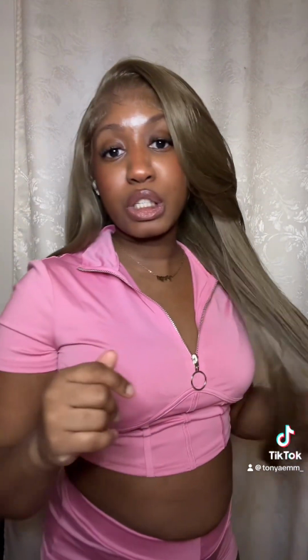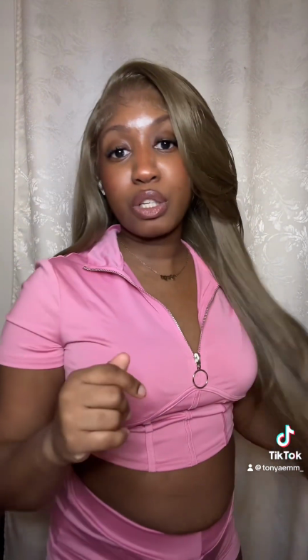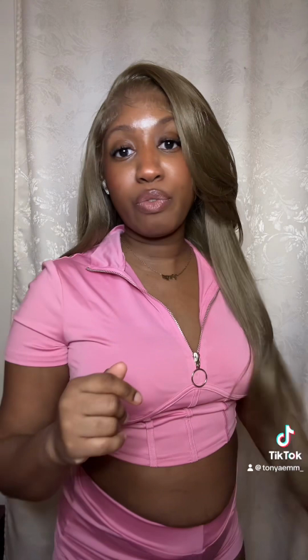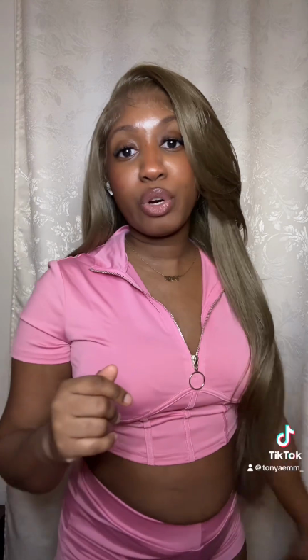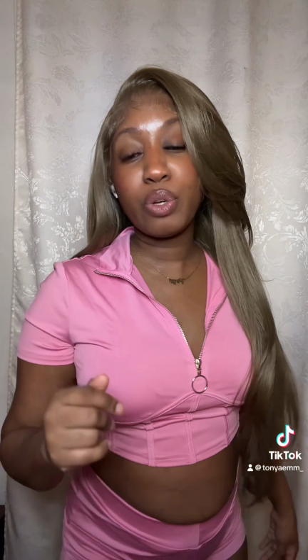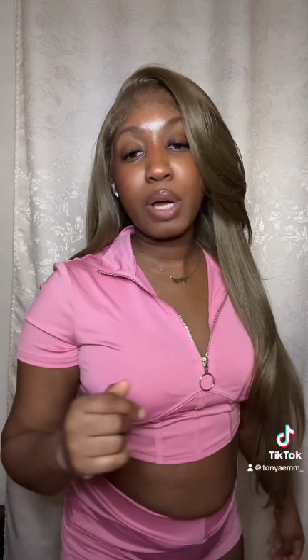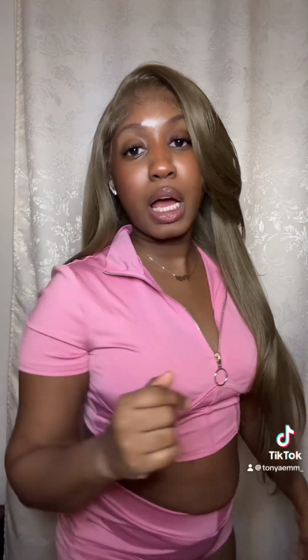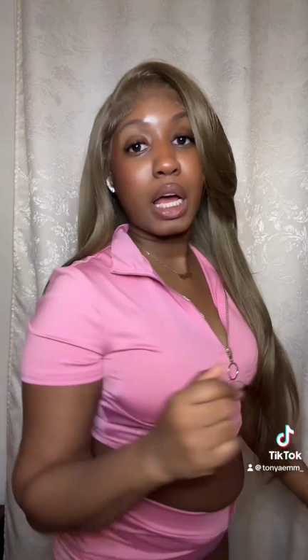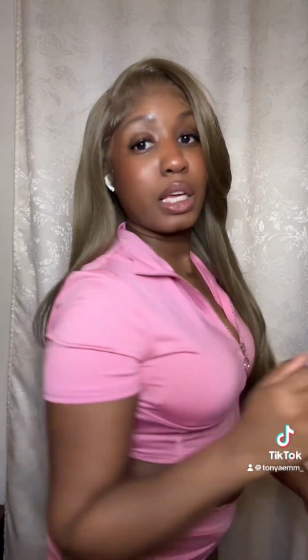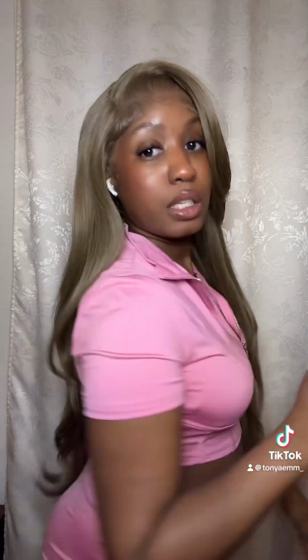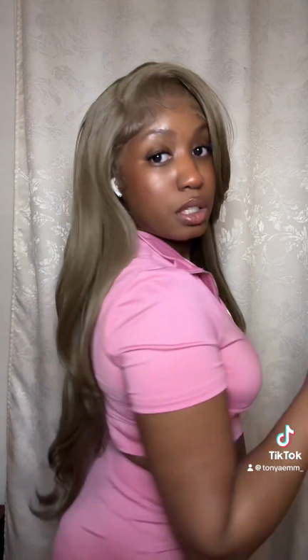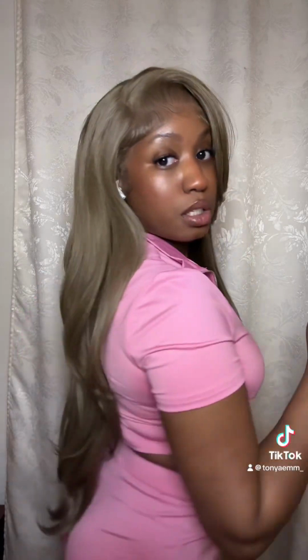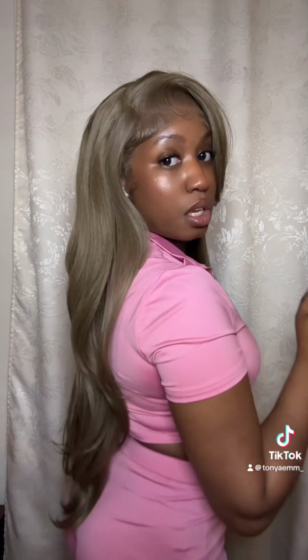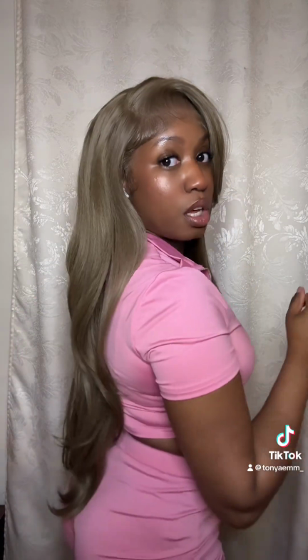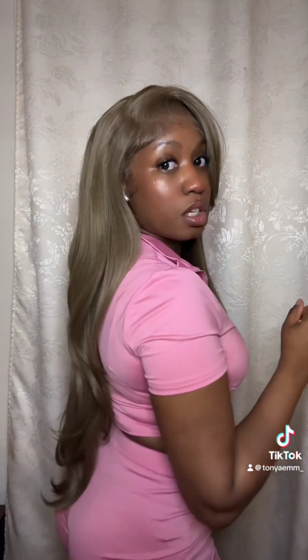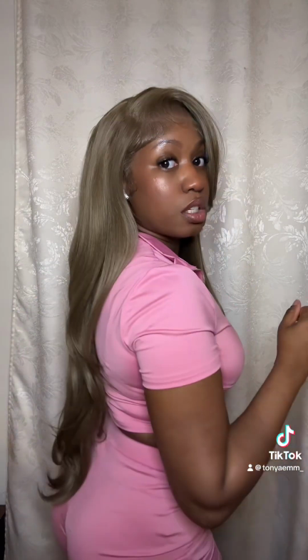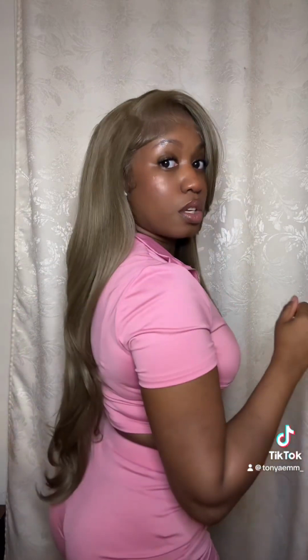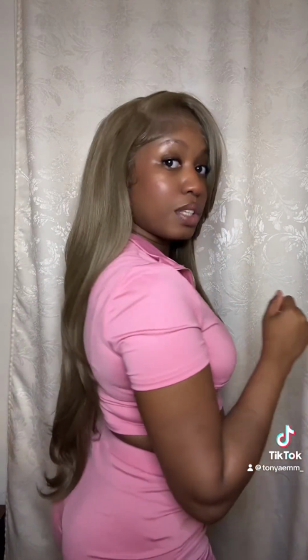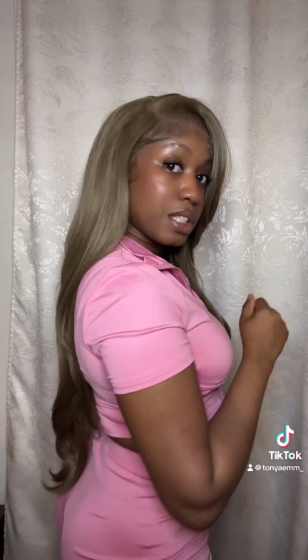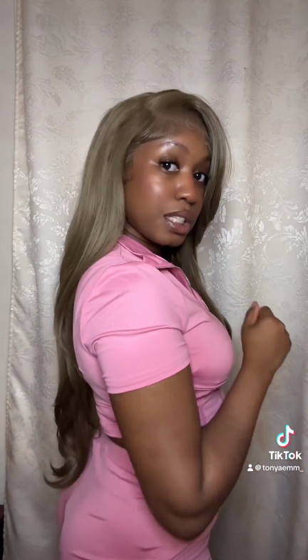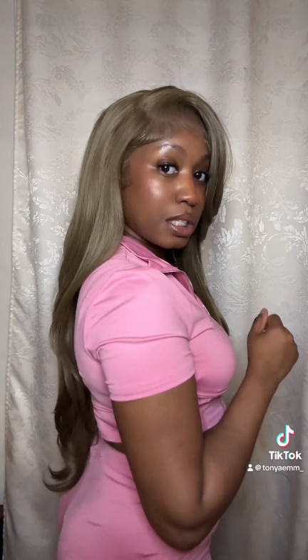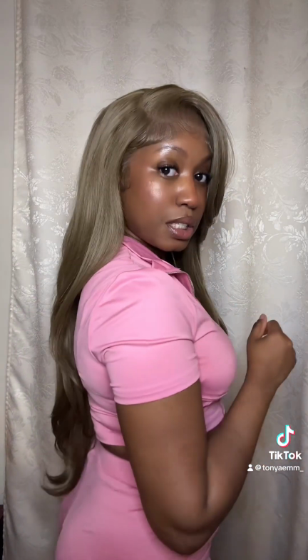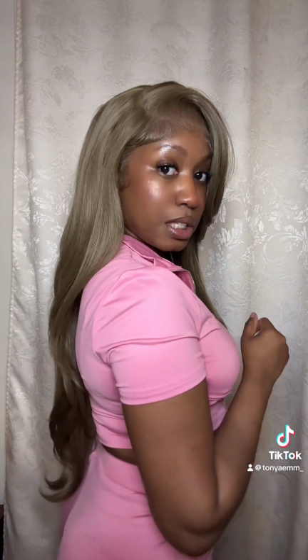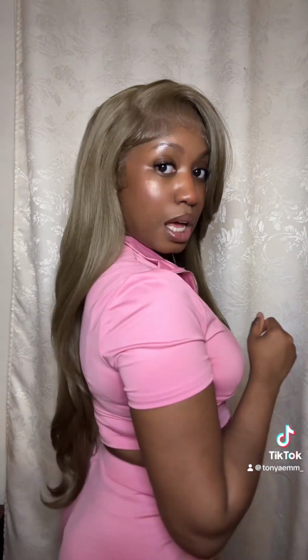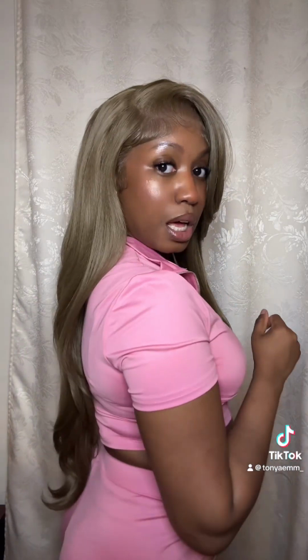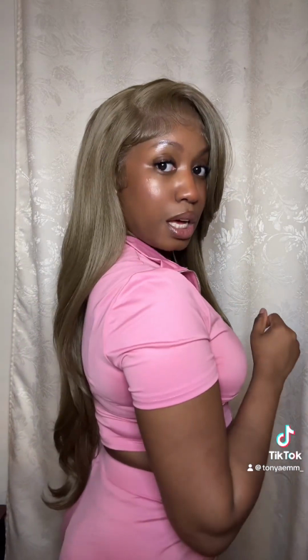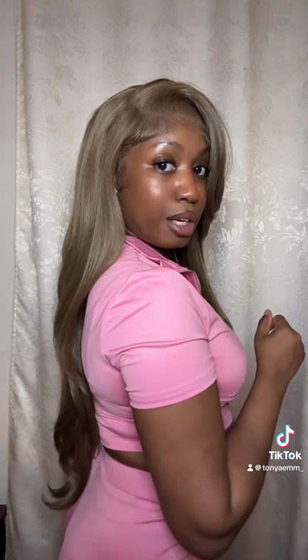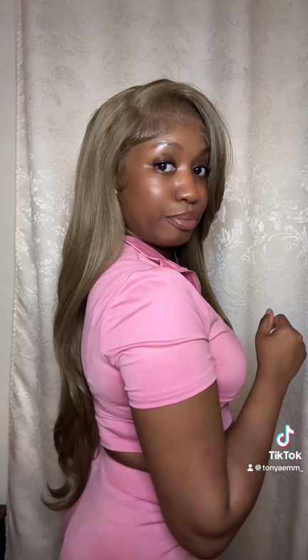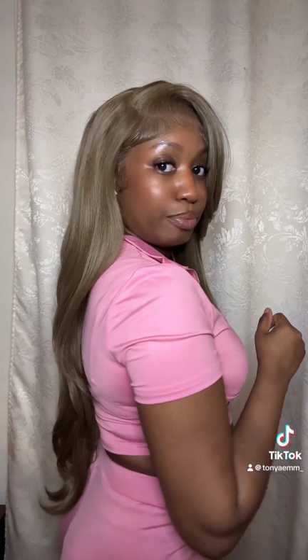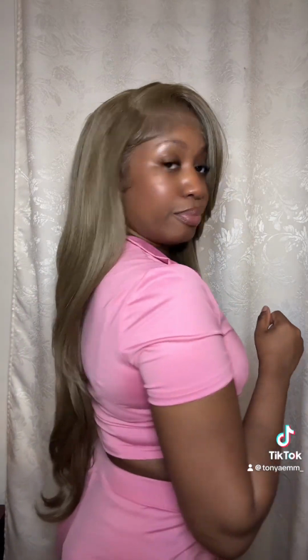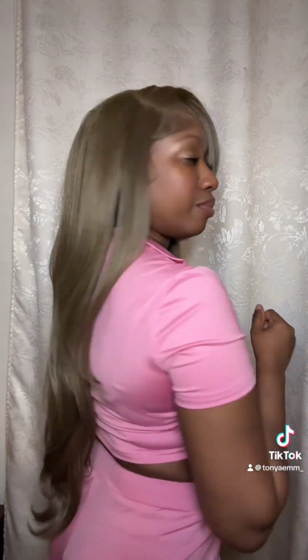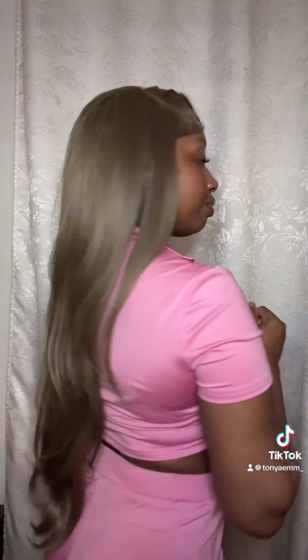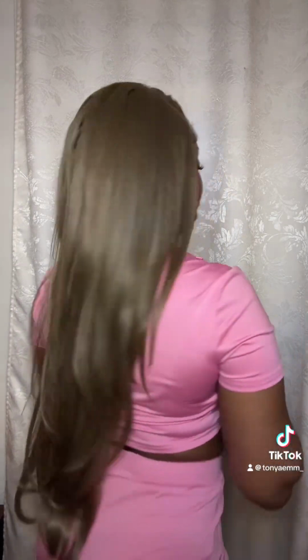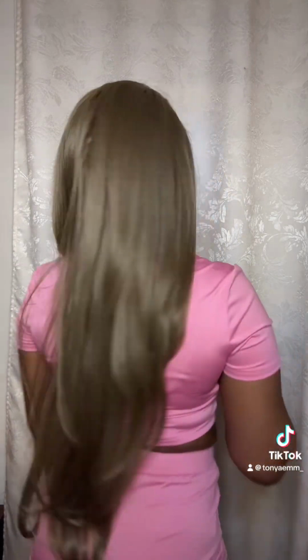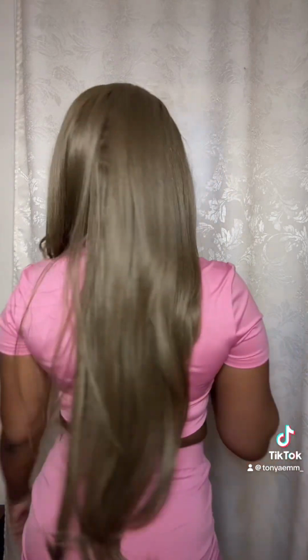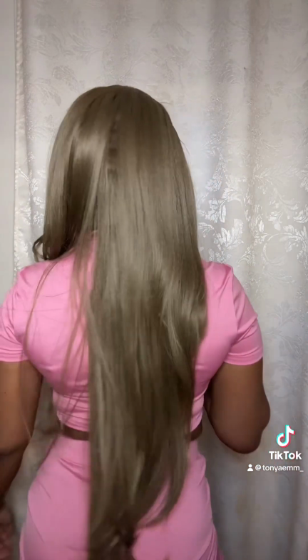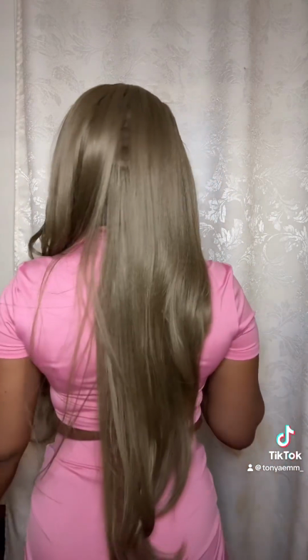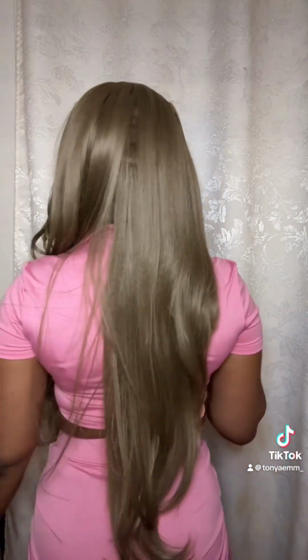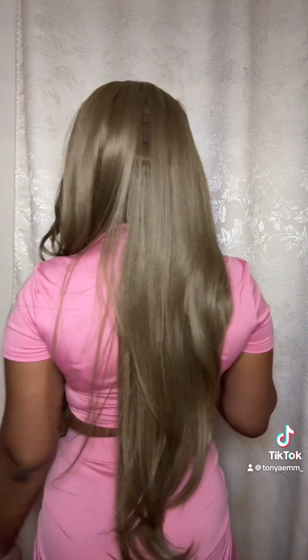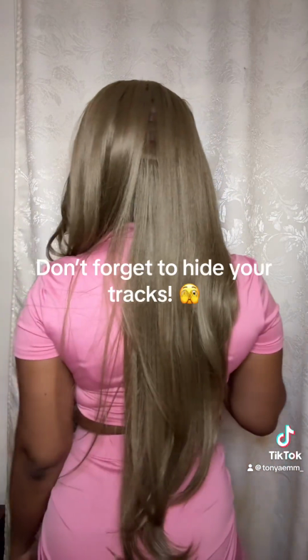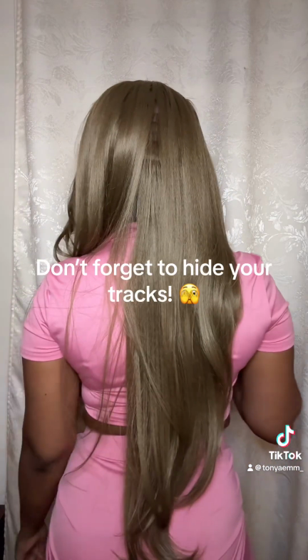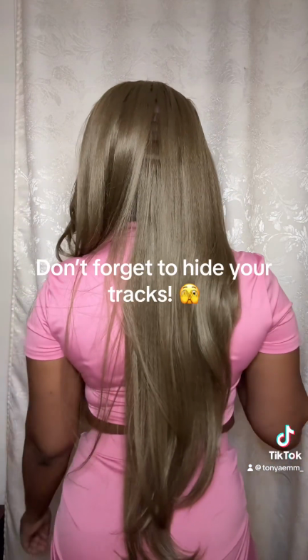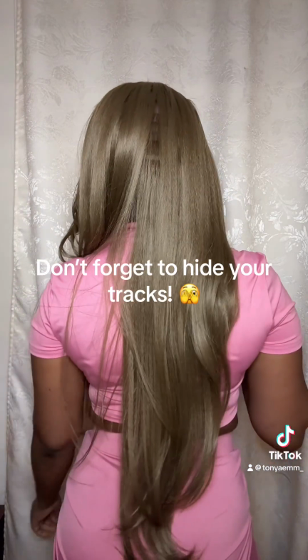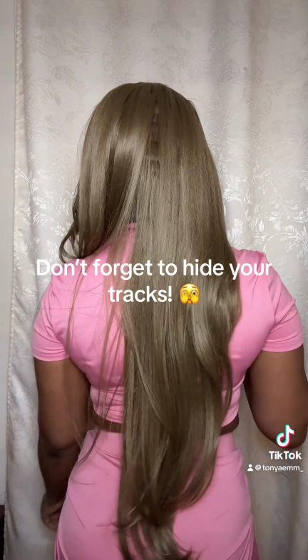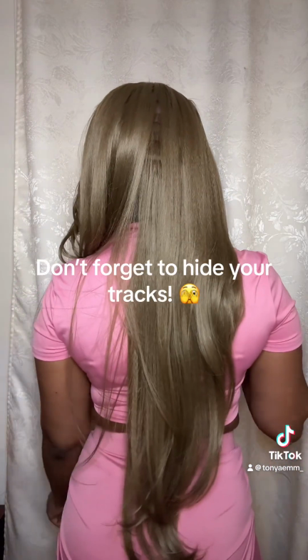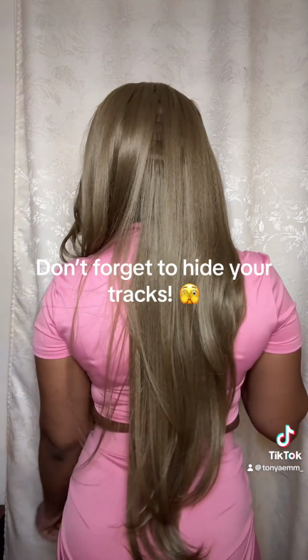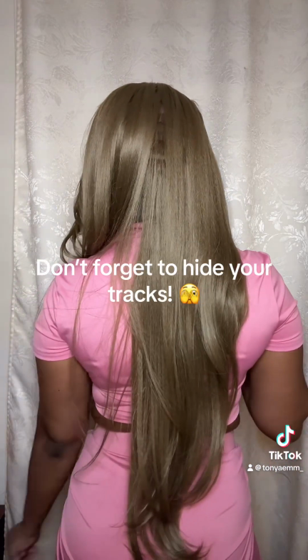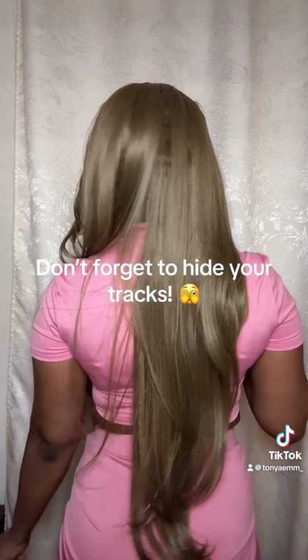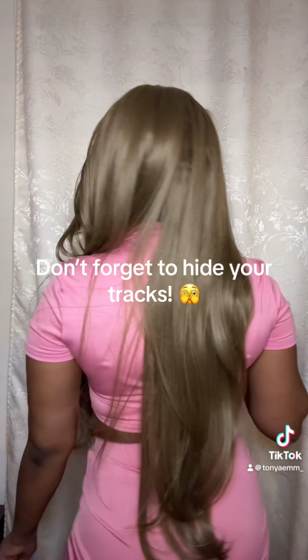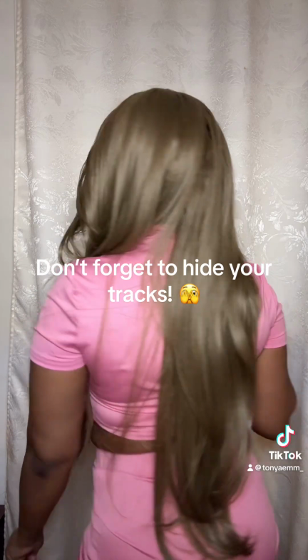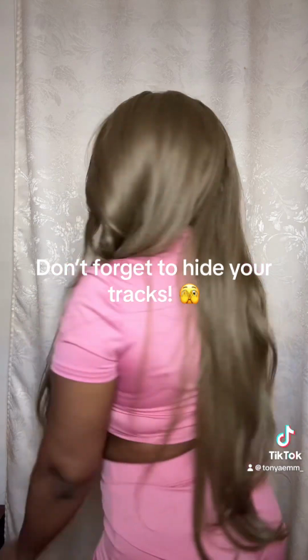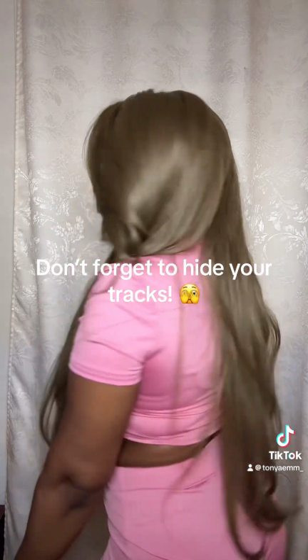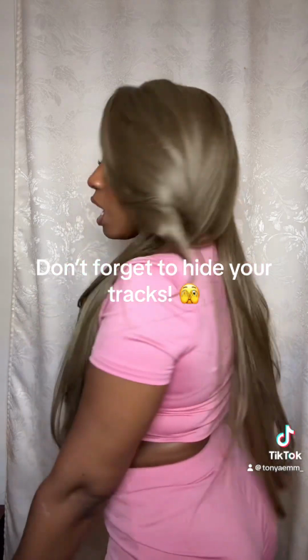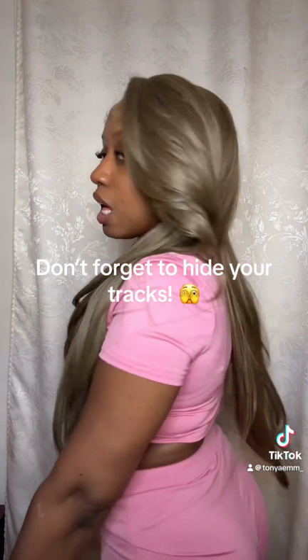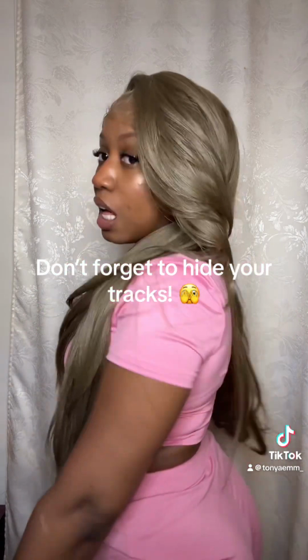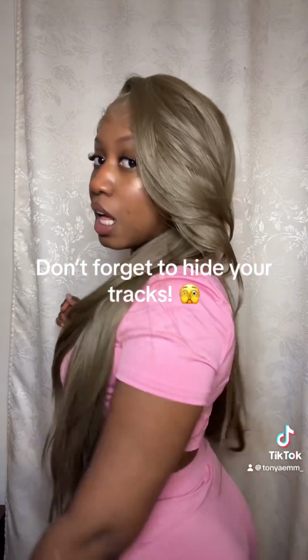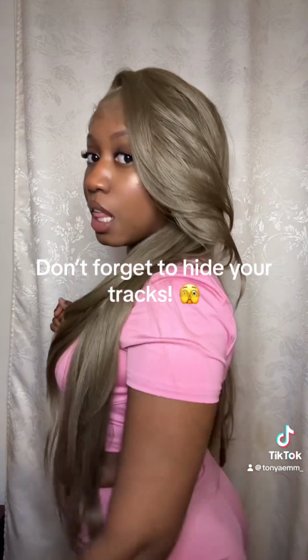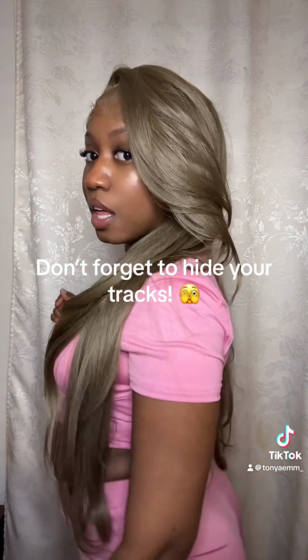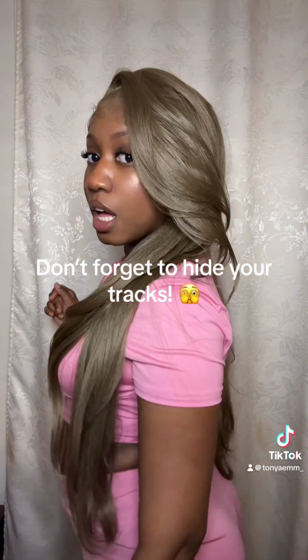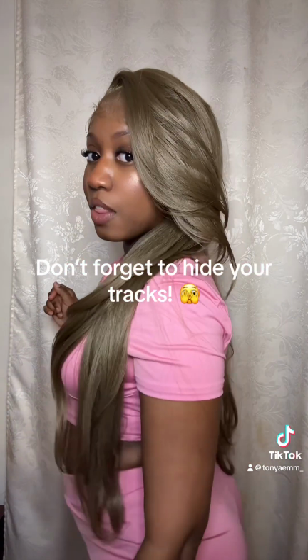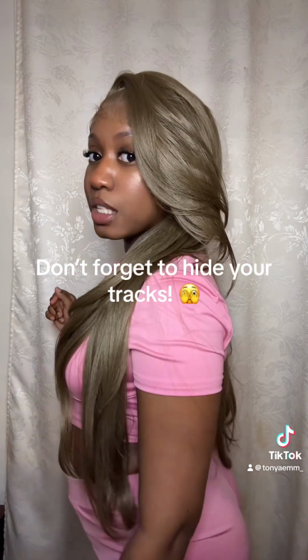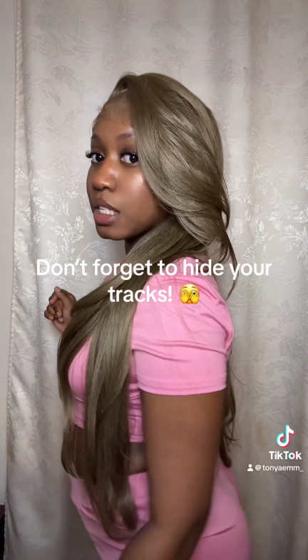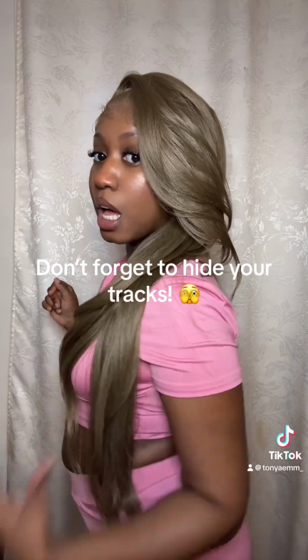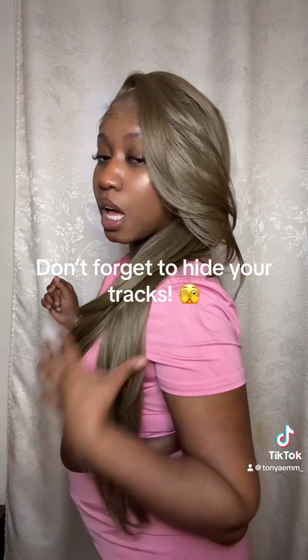Let me go ahead and do a 360 for you guys. This is the side, this is the back, and the other side.